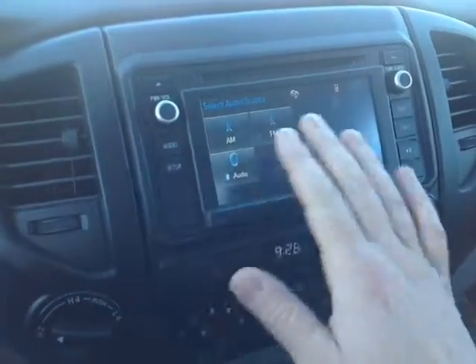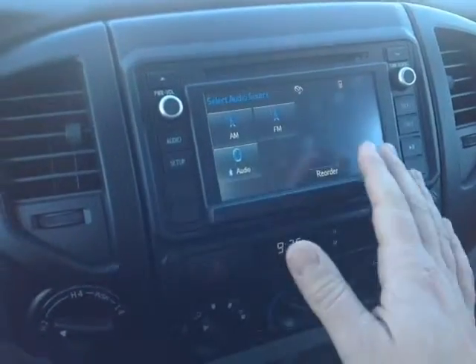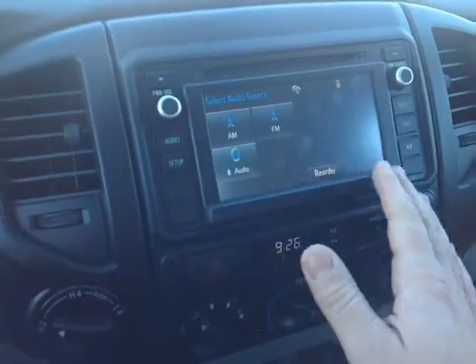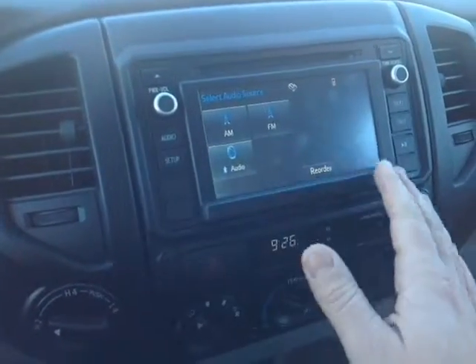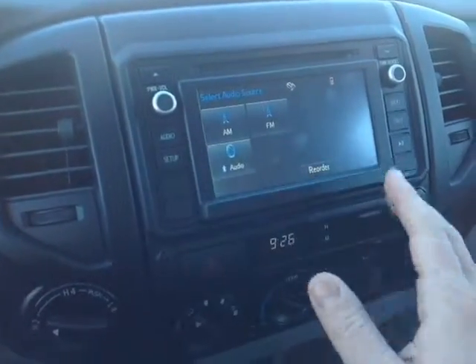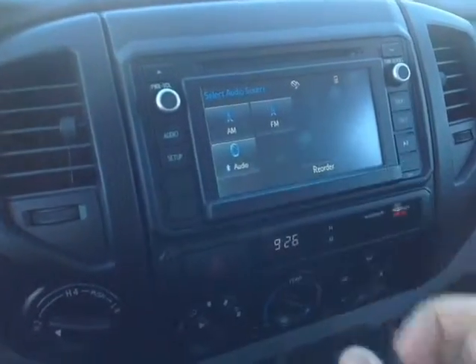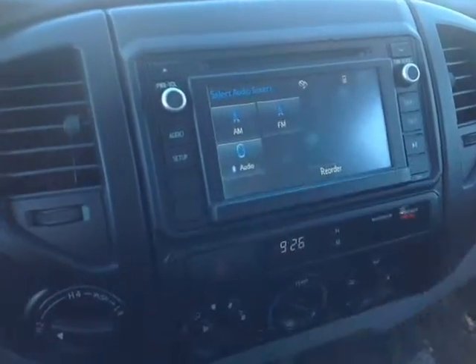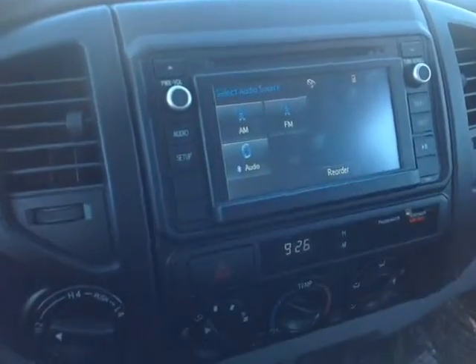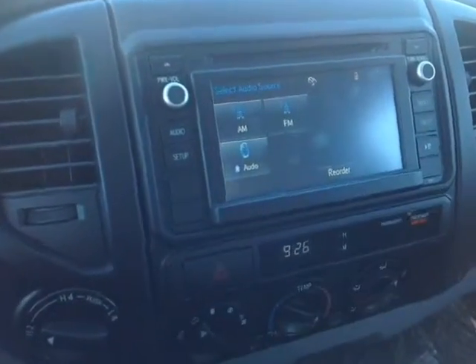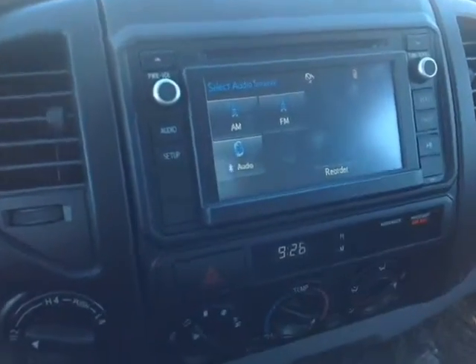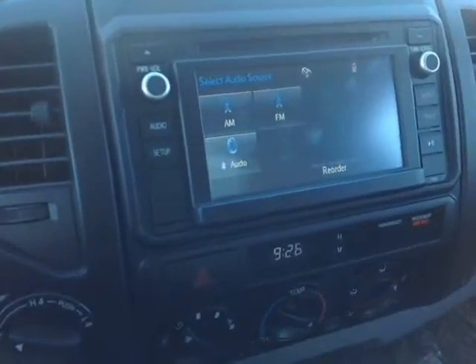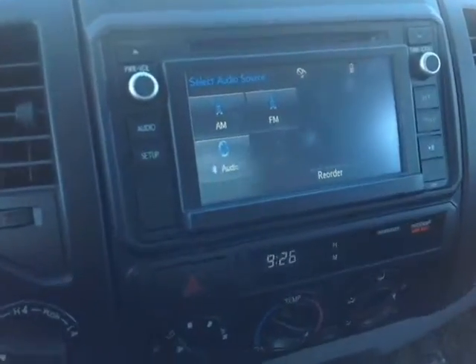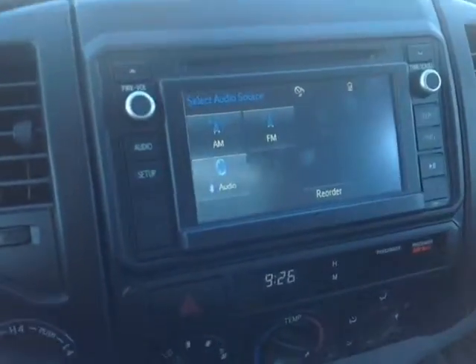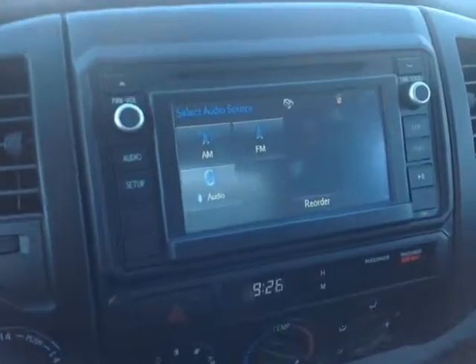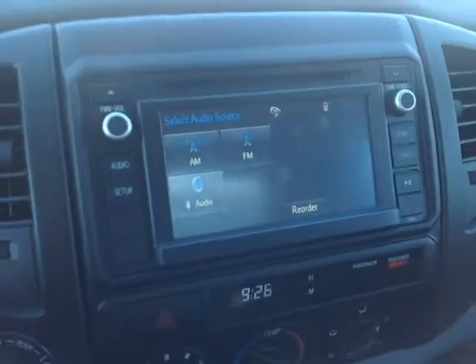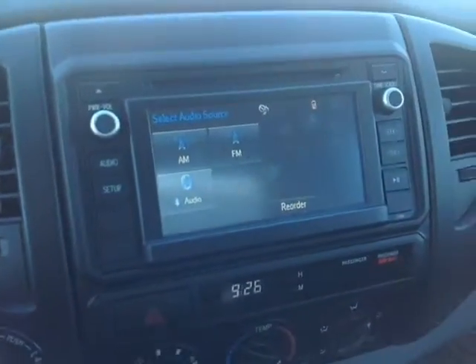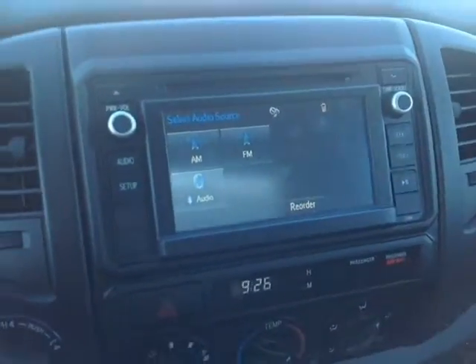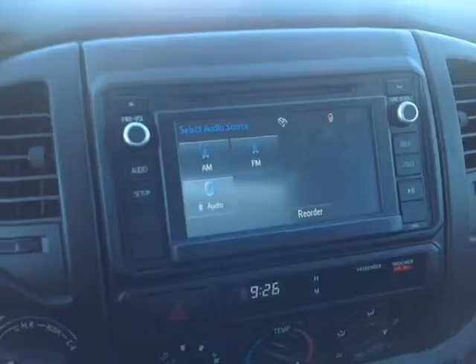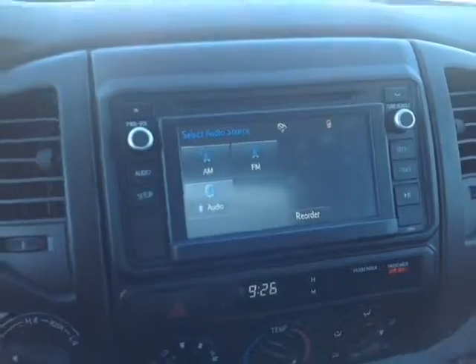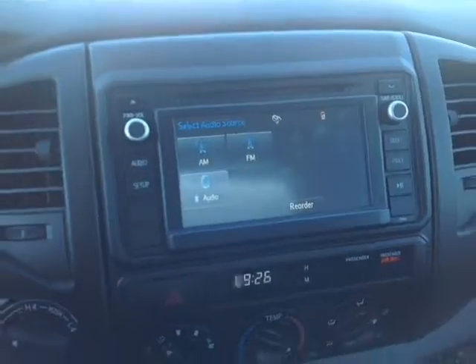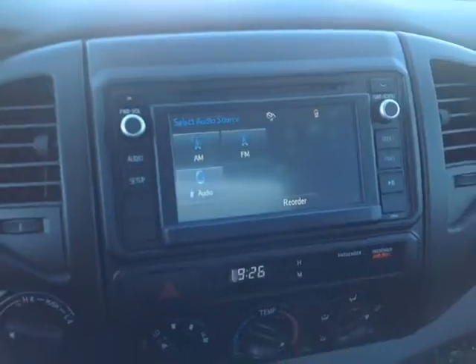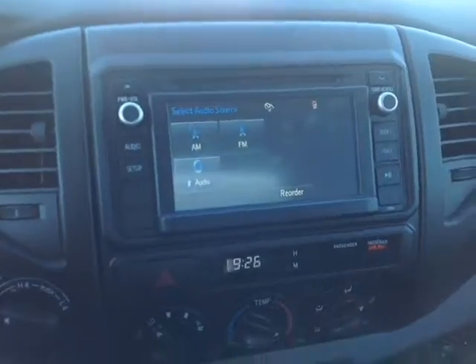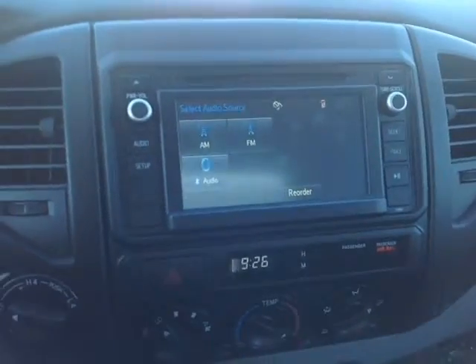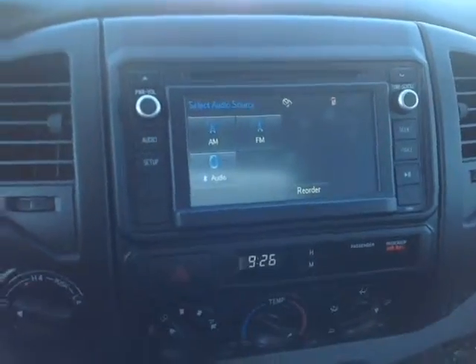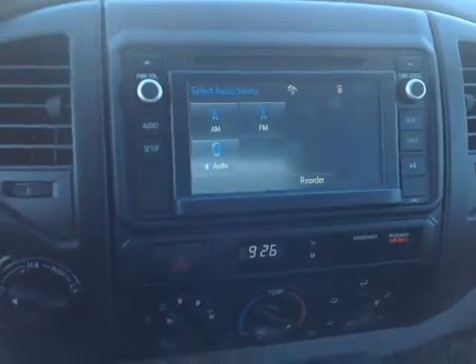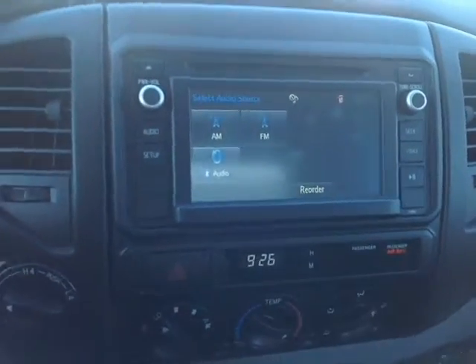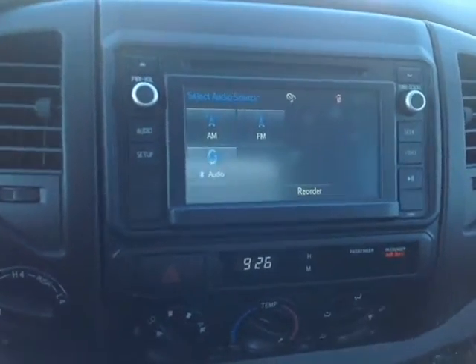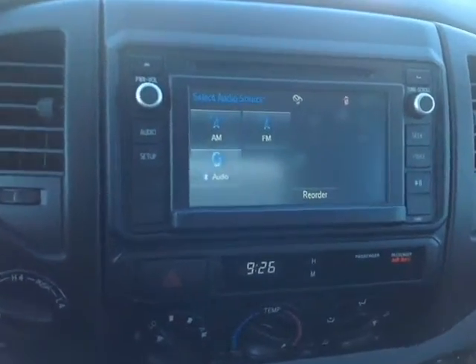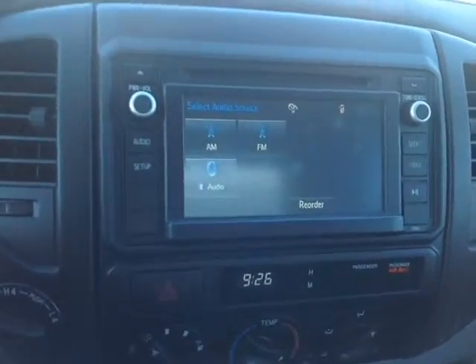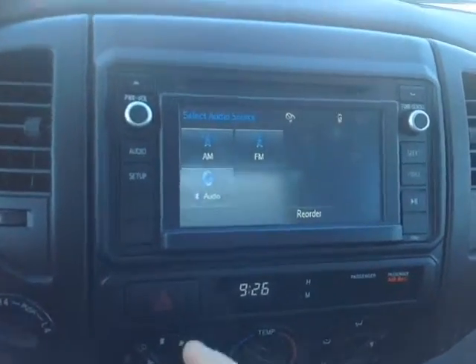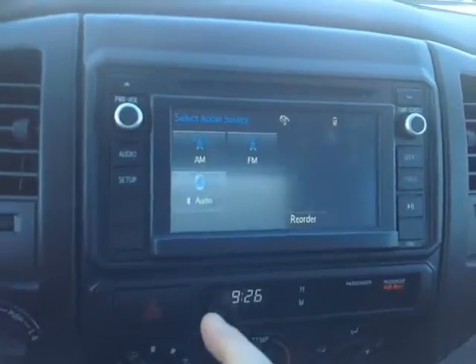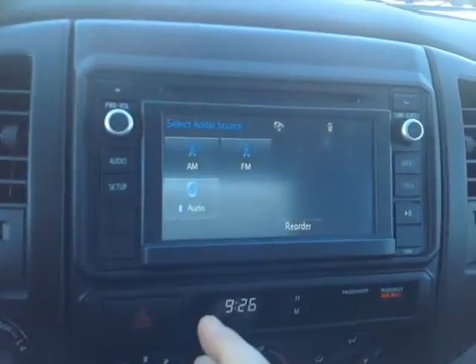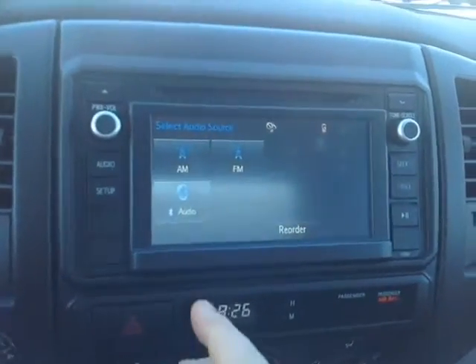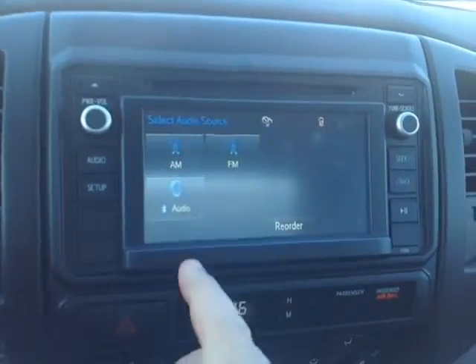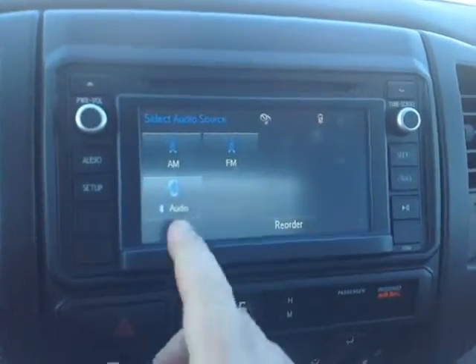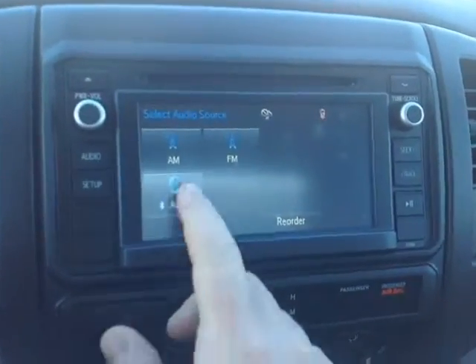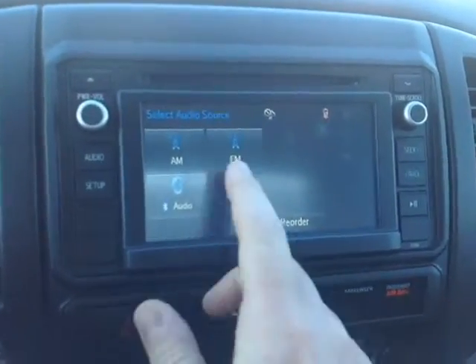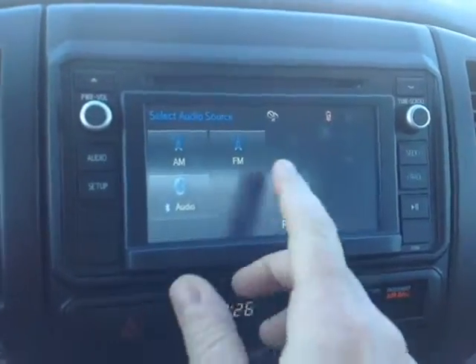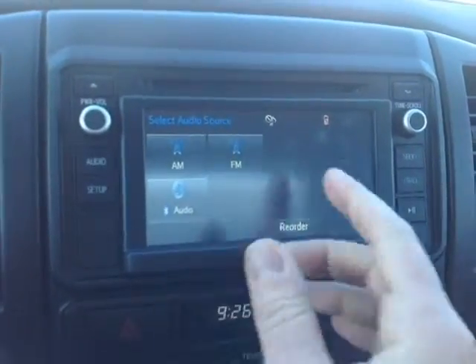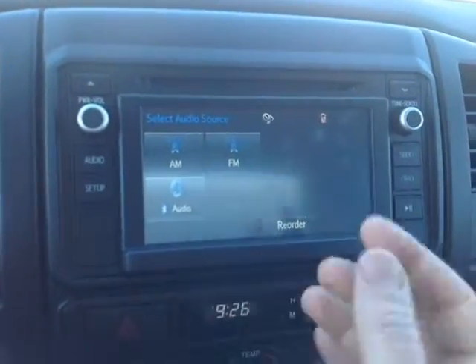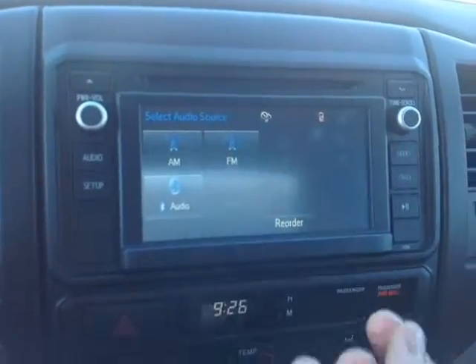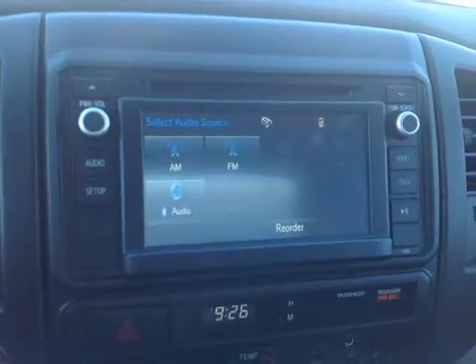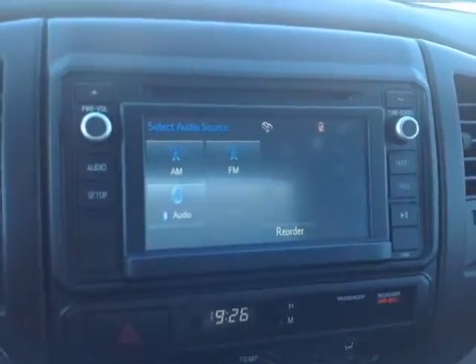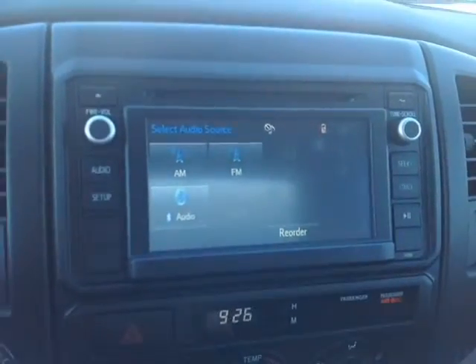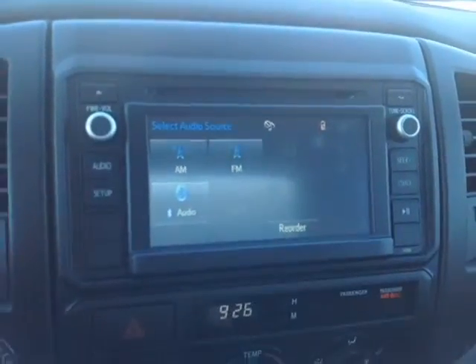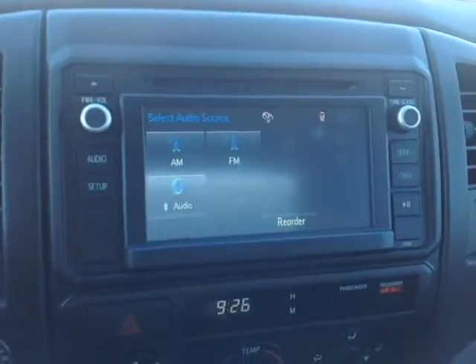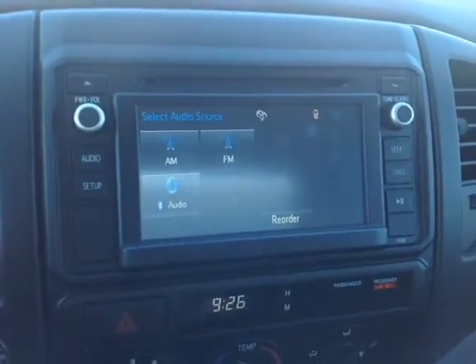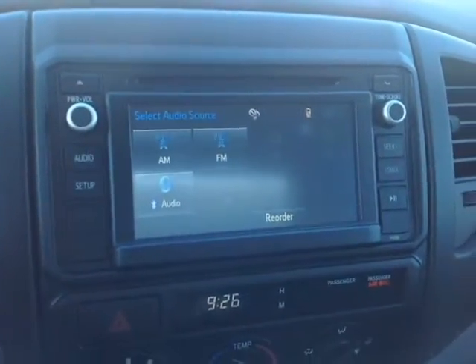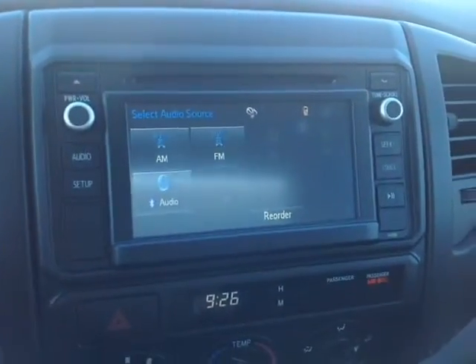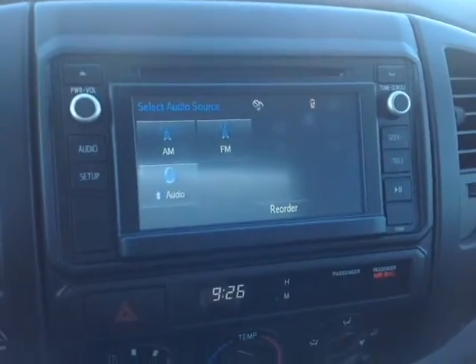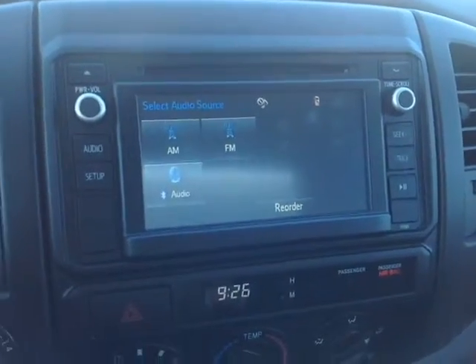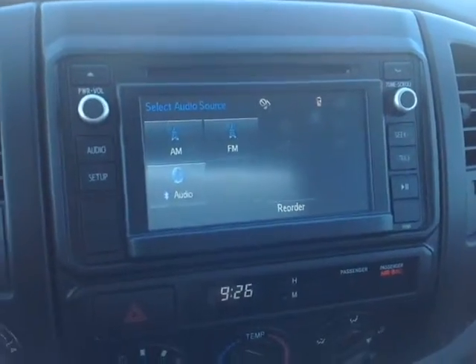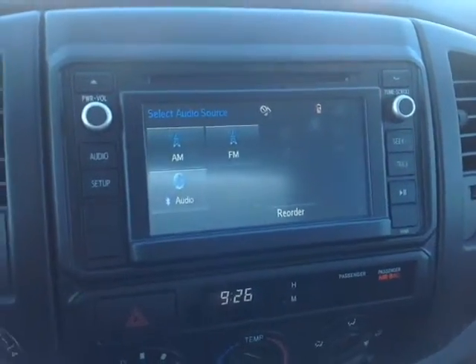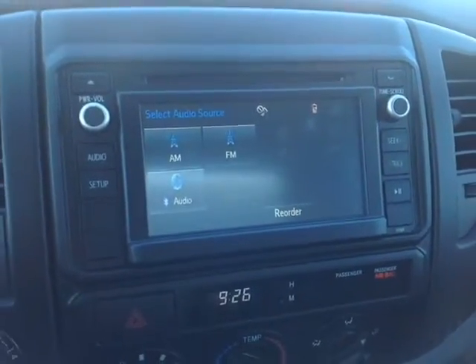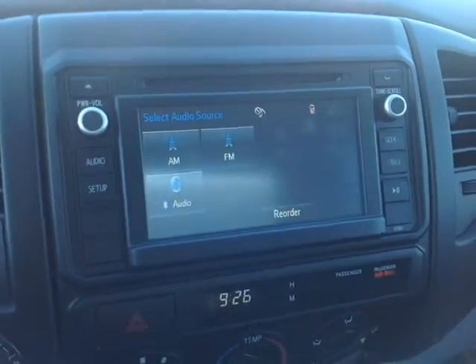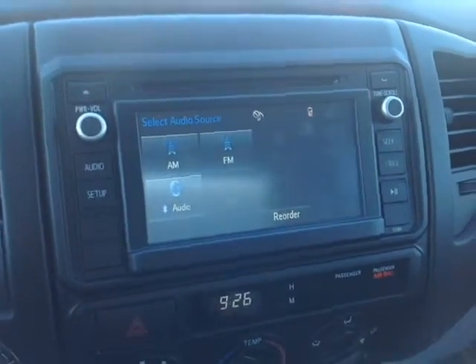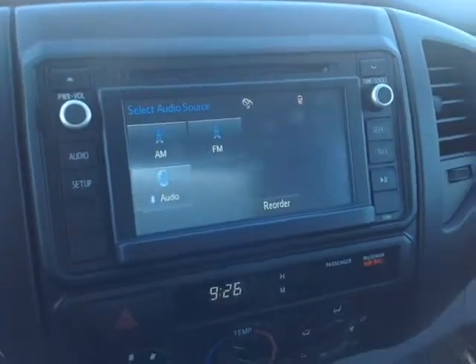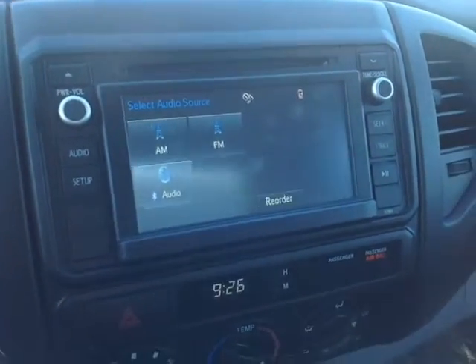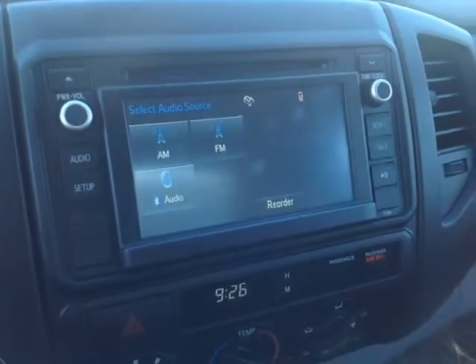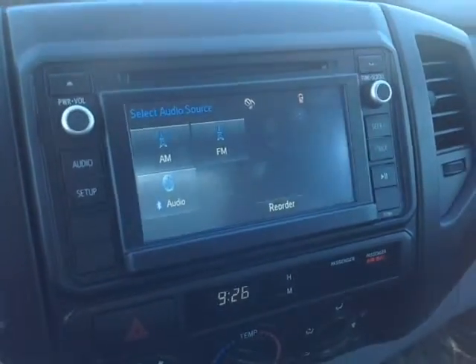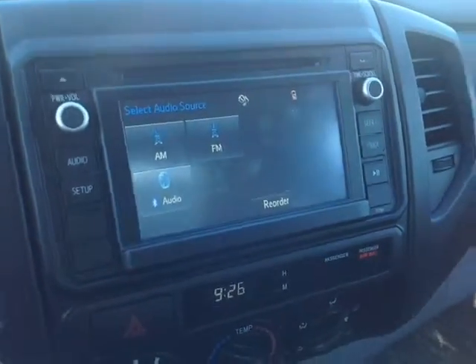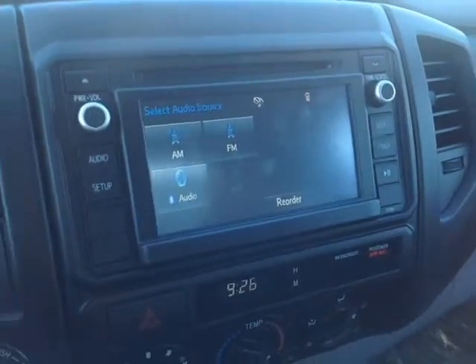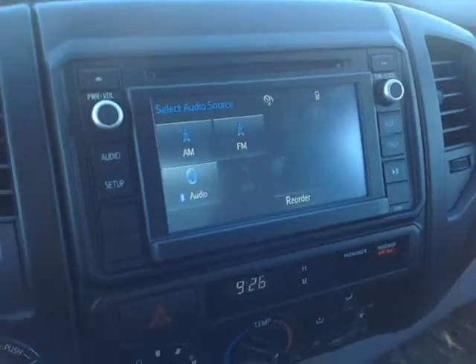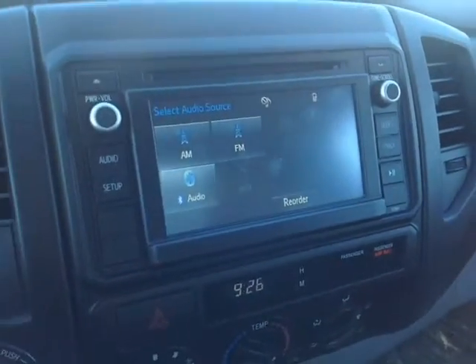There's your touchscreen, which features a number of different audio sources including AM, FM, CD, USB, Bluetooth, and auxiliary.